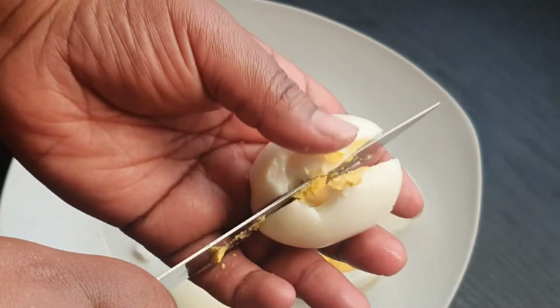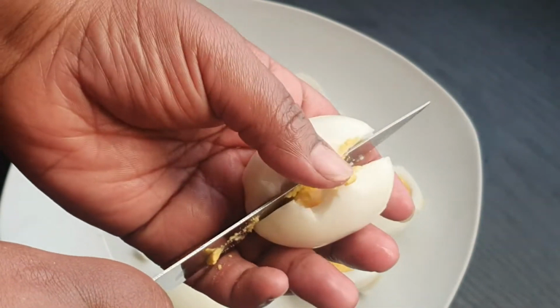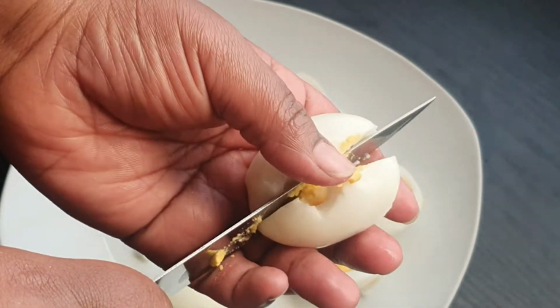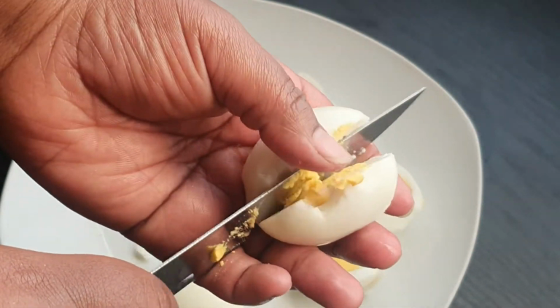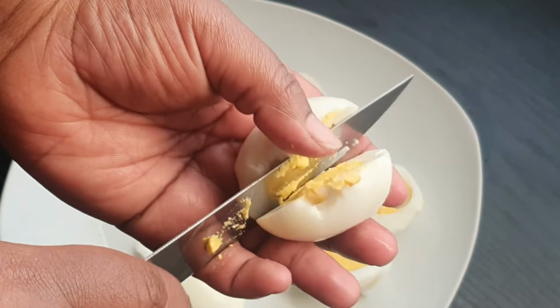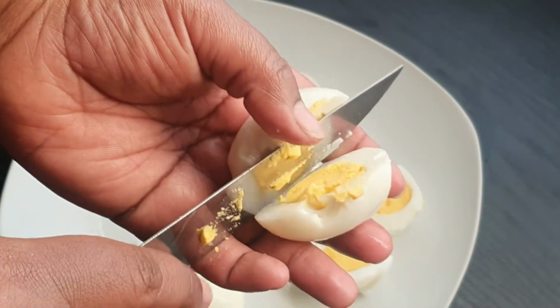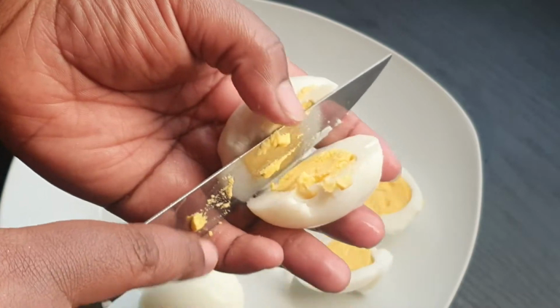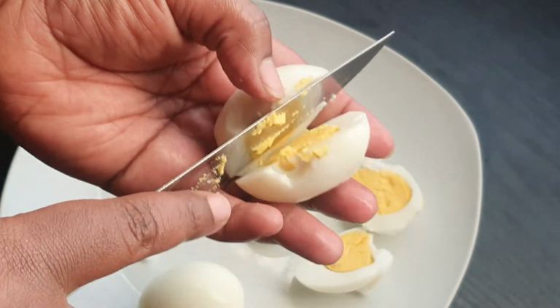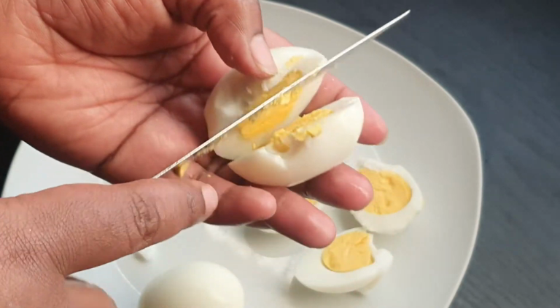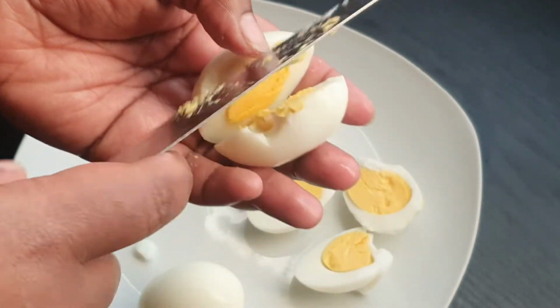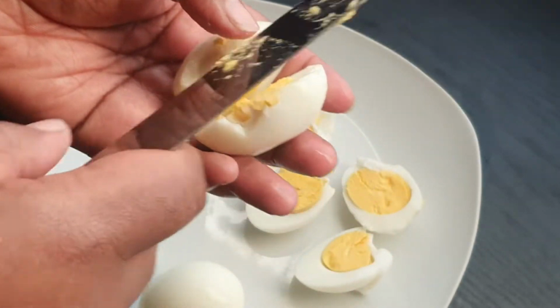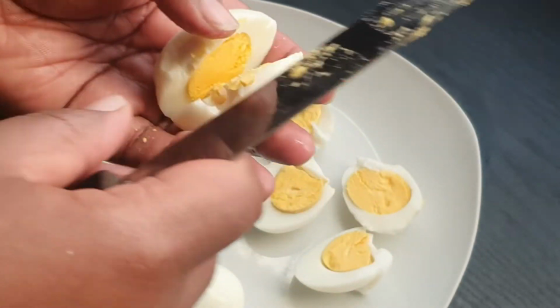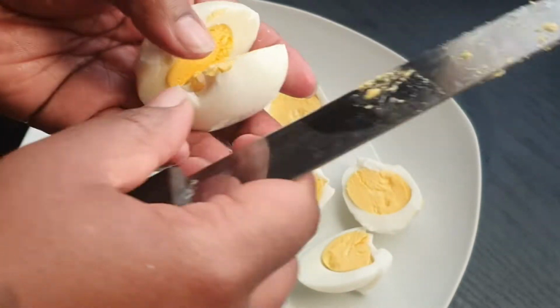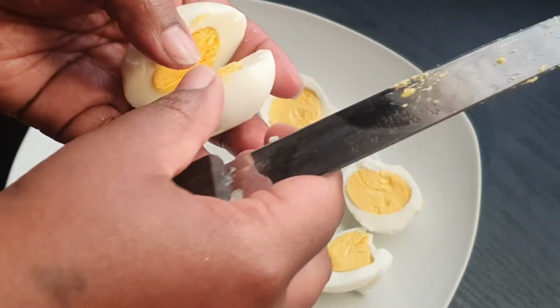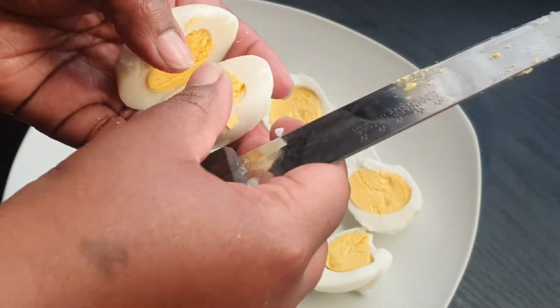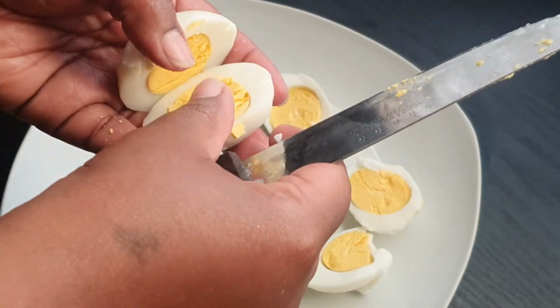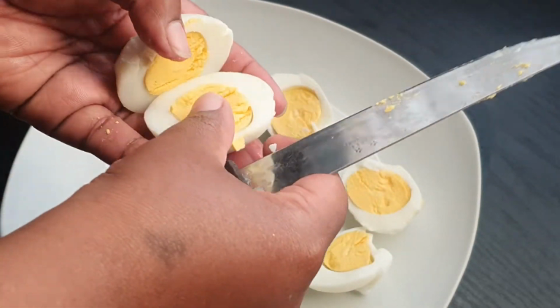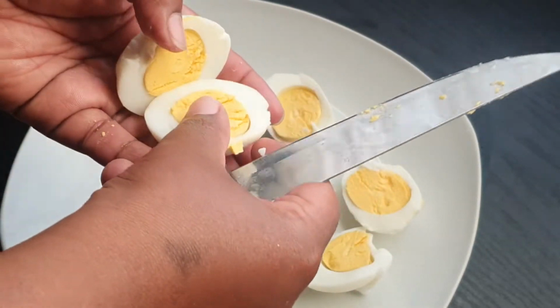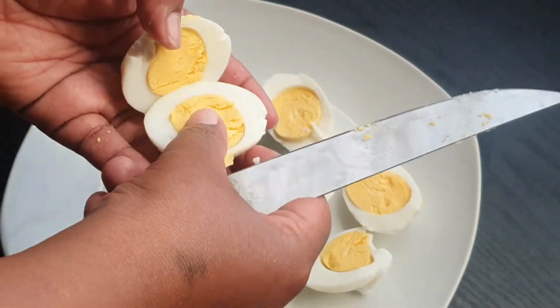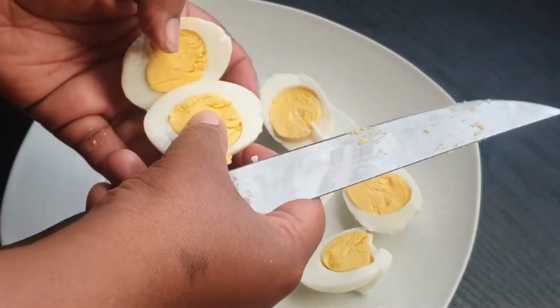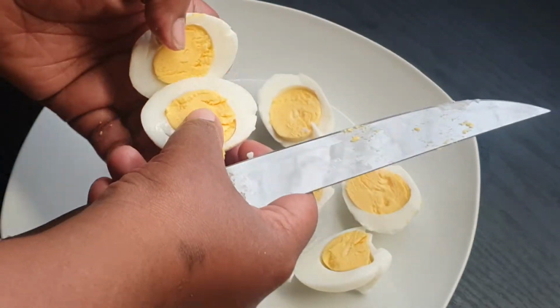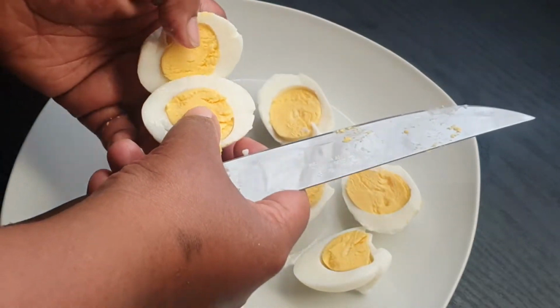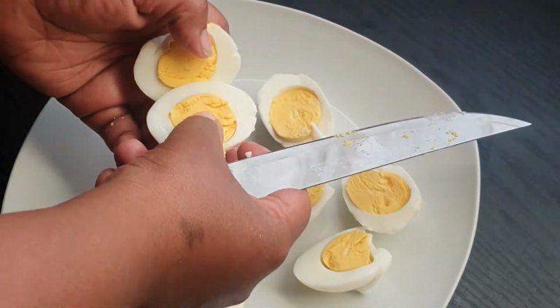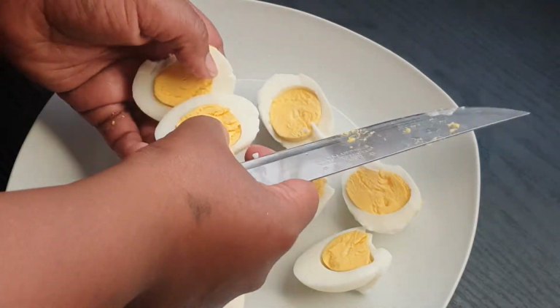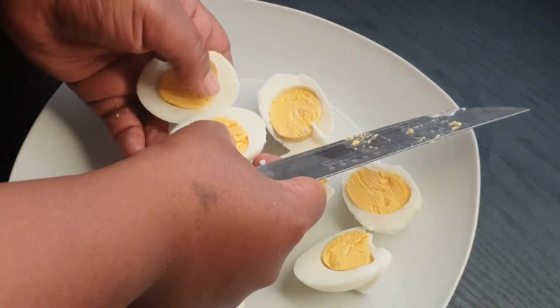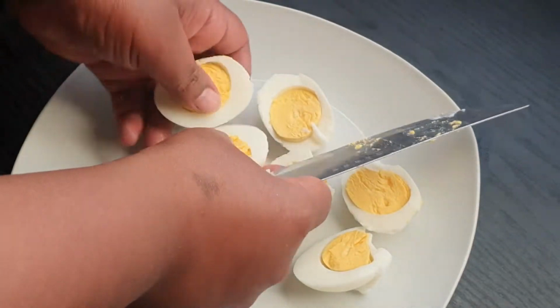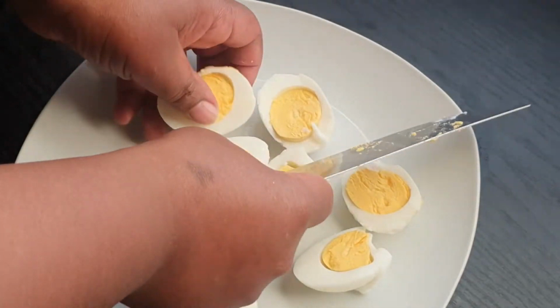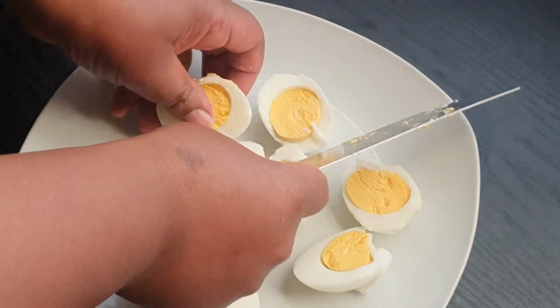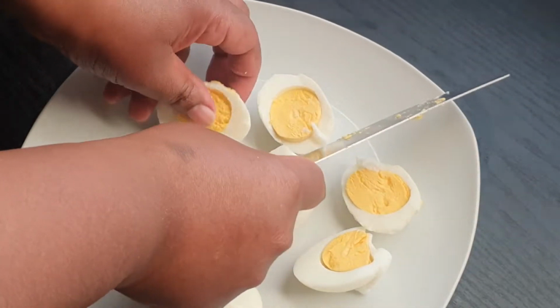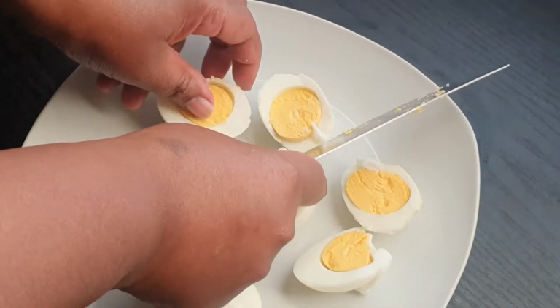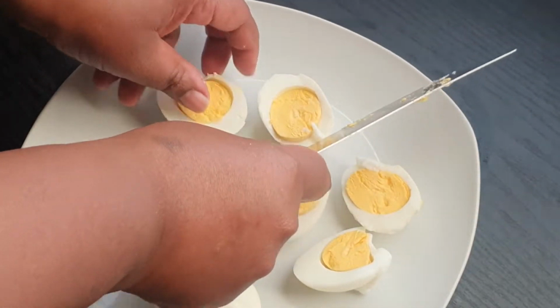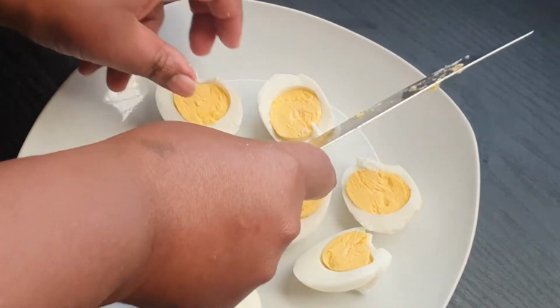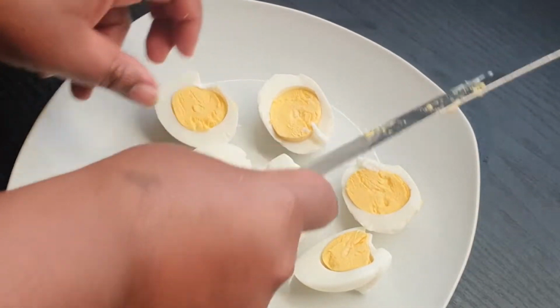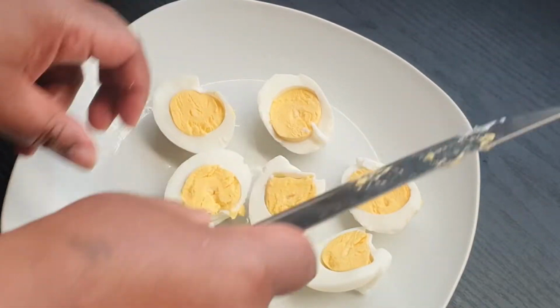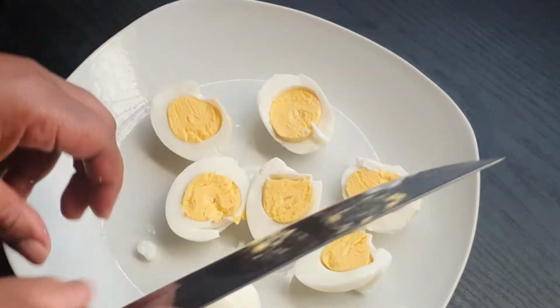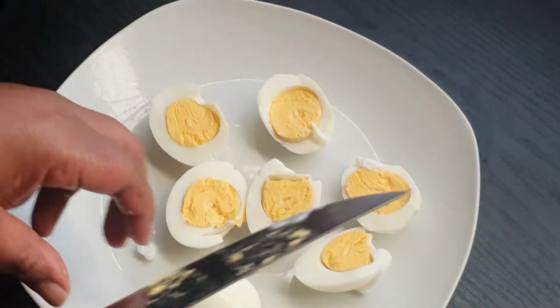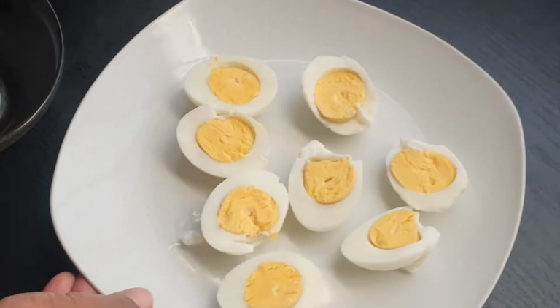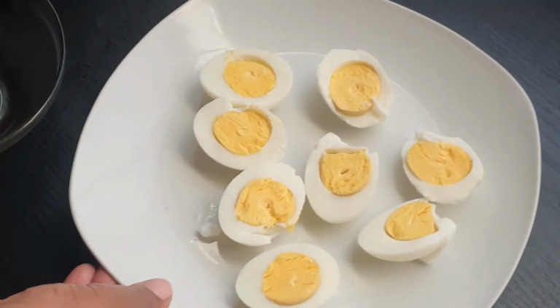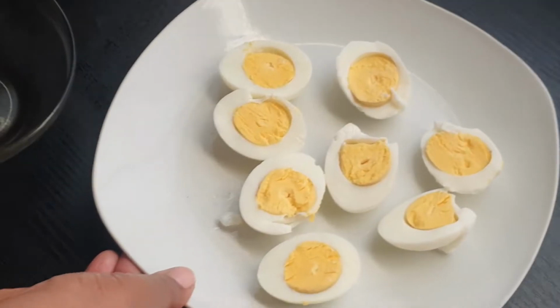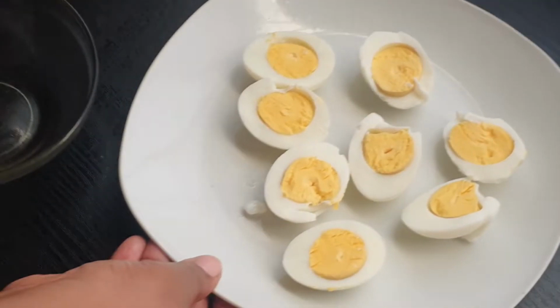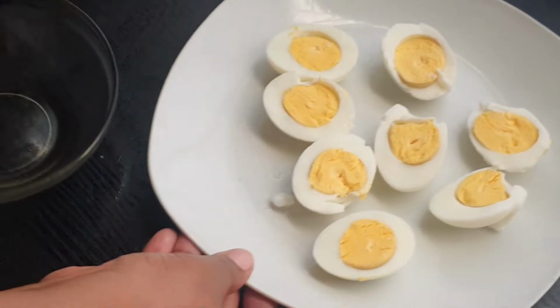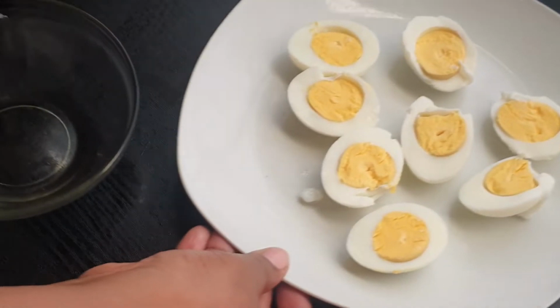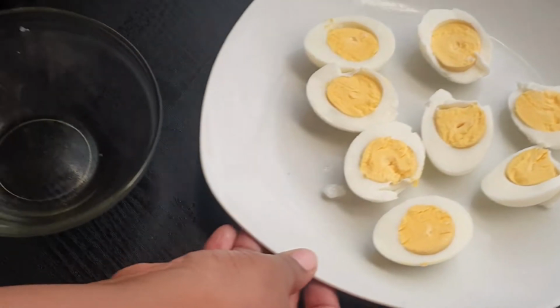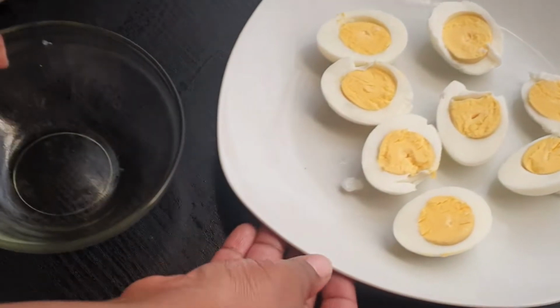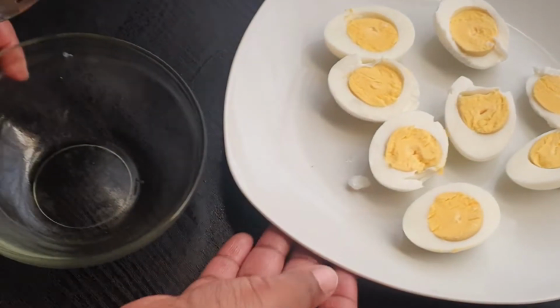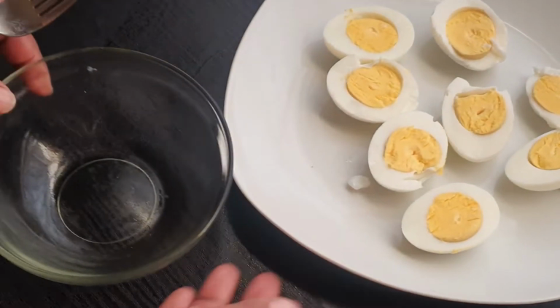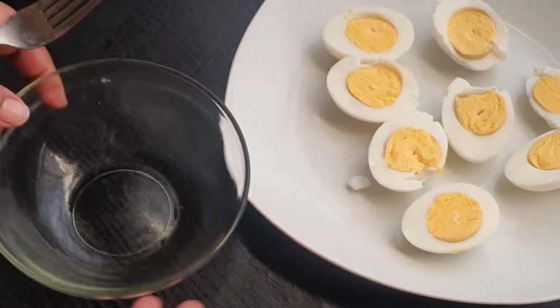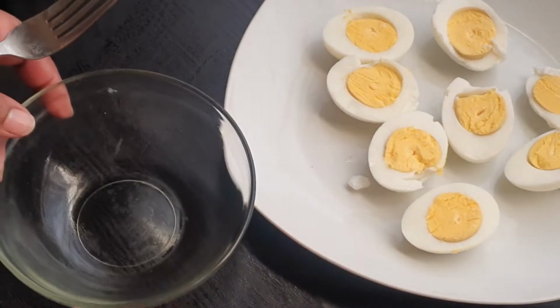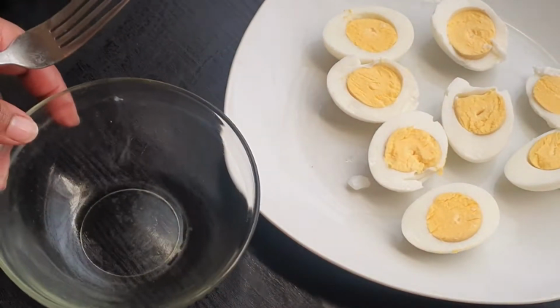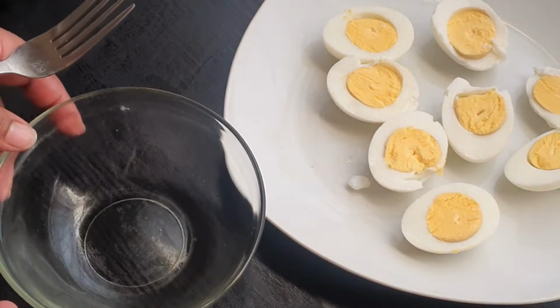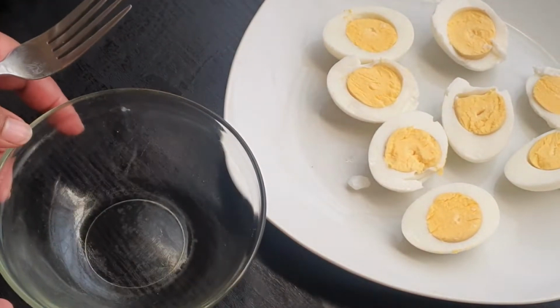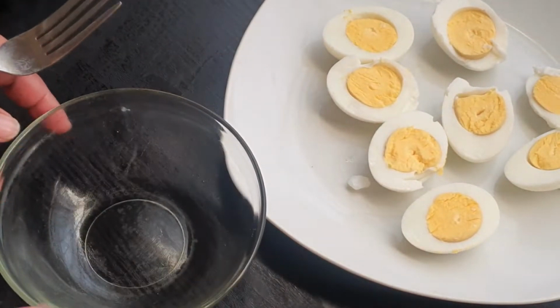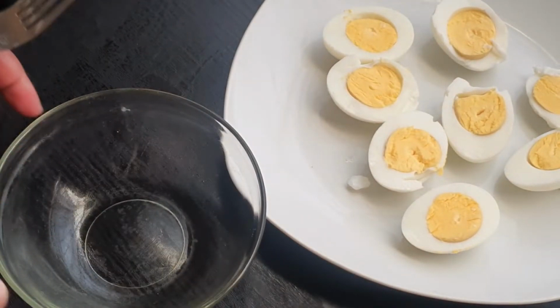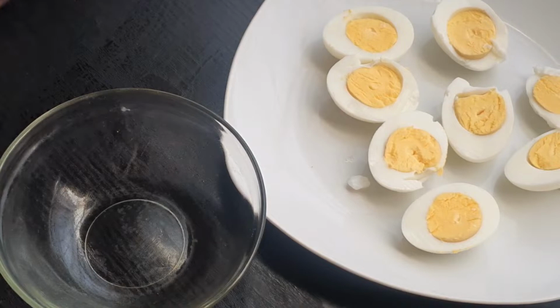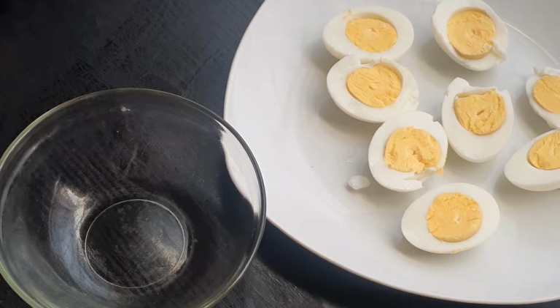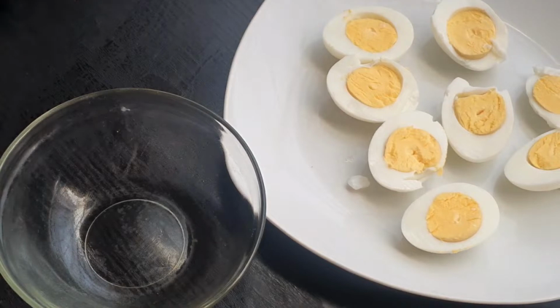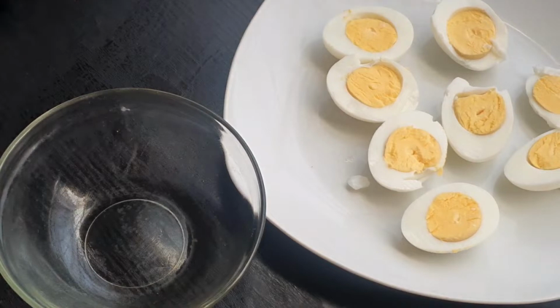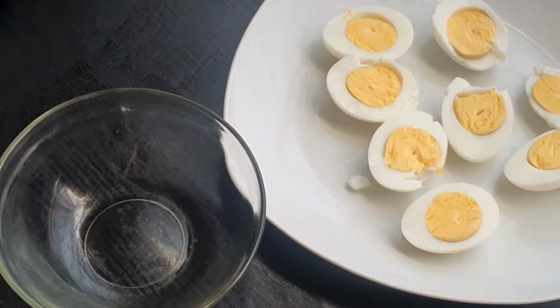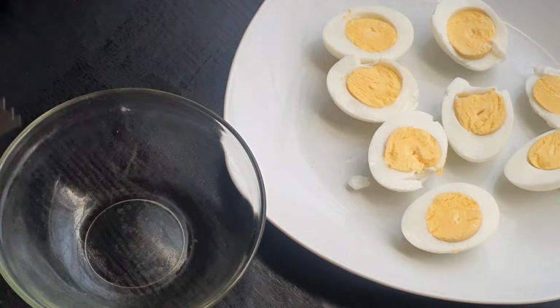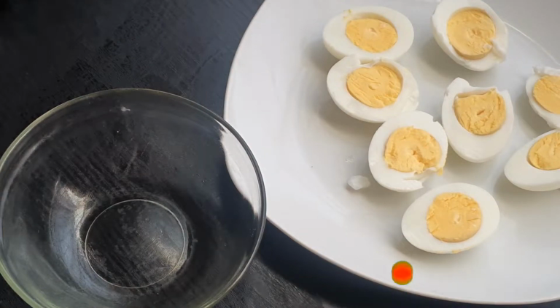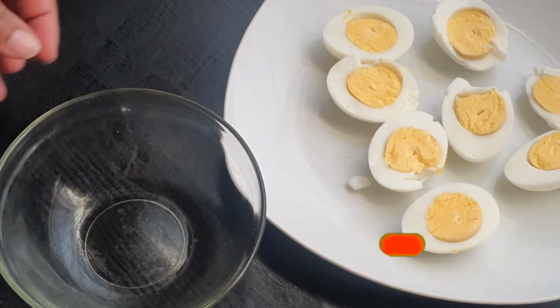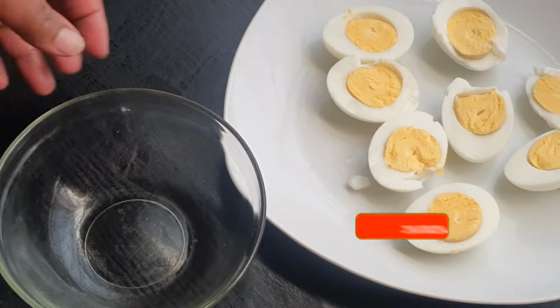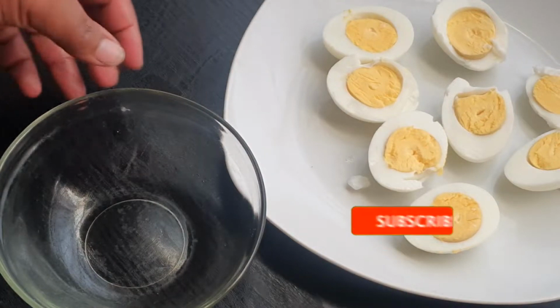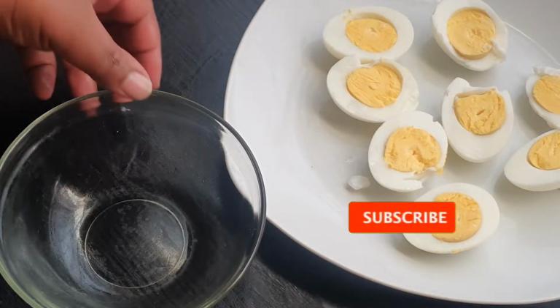I'm just gonna cut them in half like this and look at how beautiful they are on the inside — they just look so beautiful and so yellow and fully cooked.